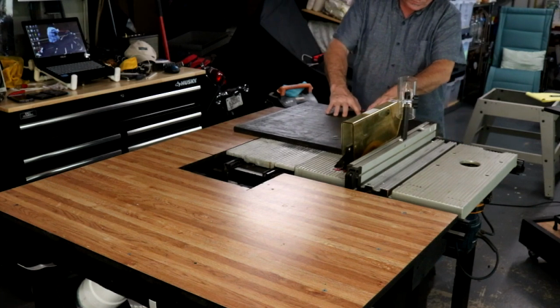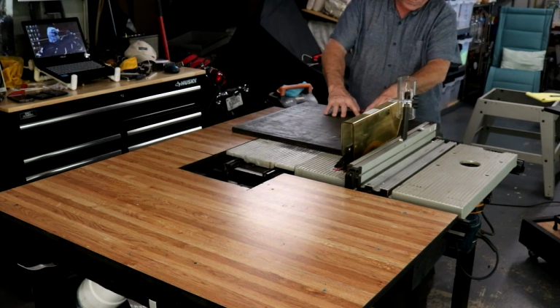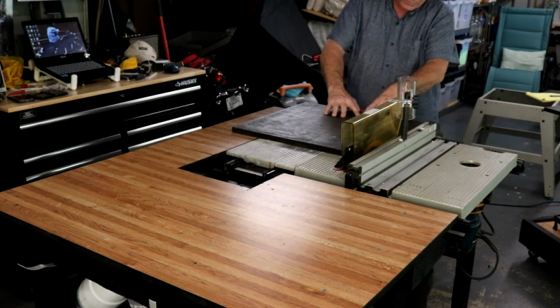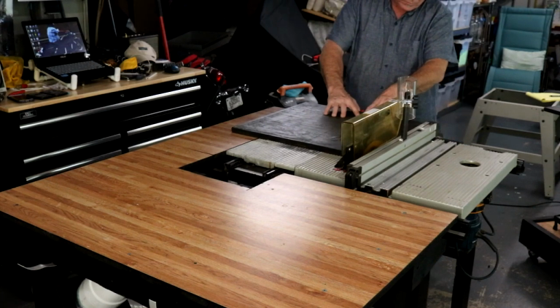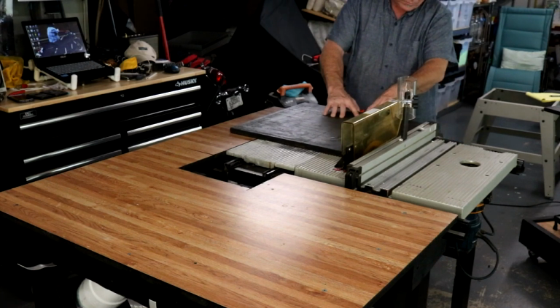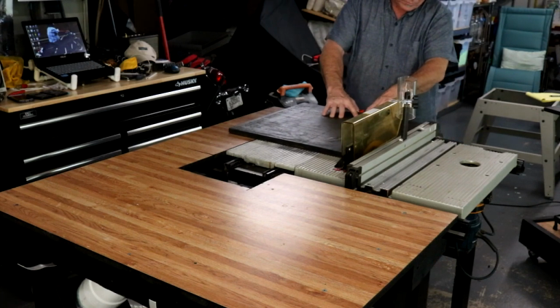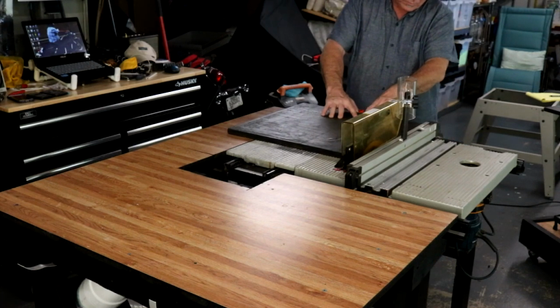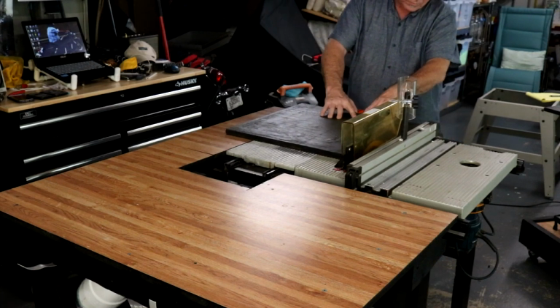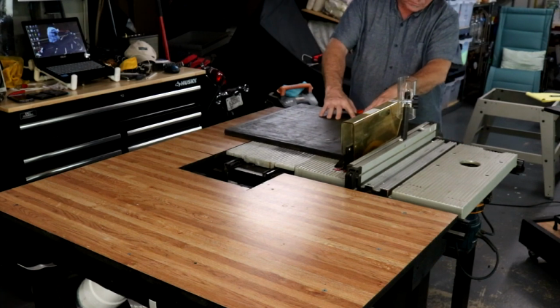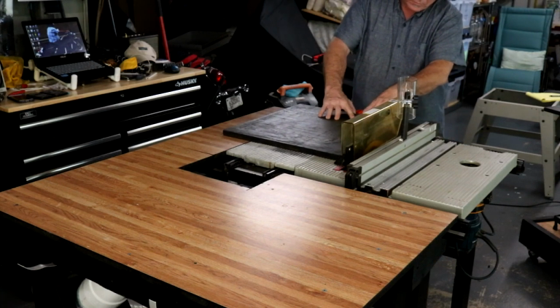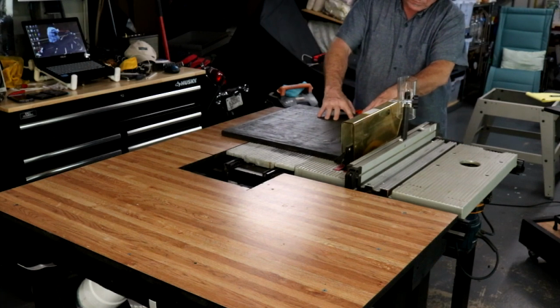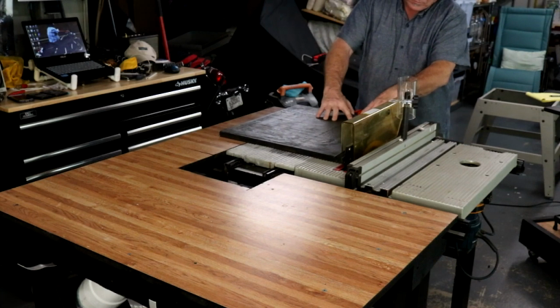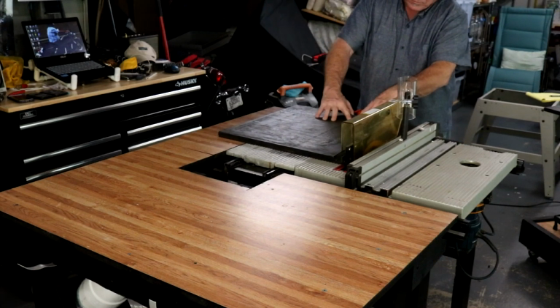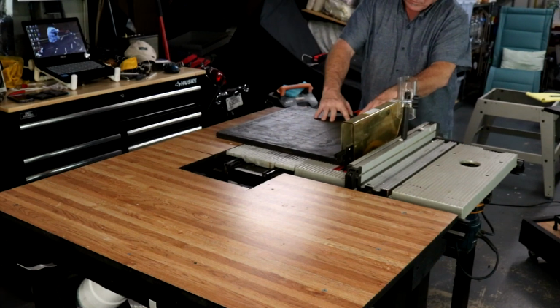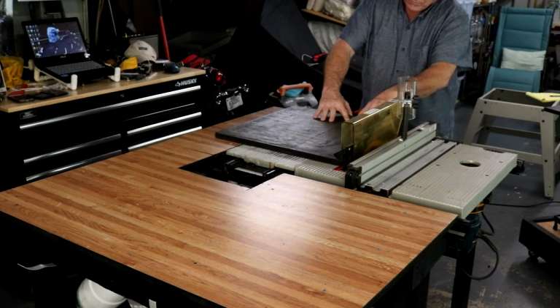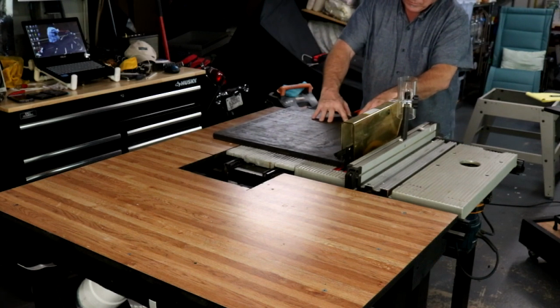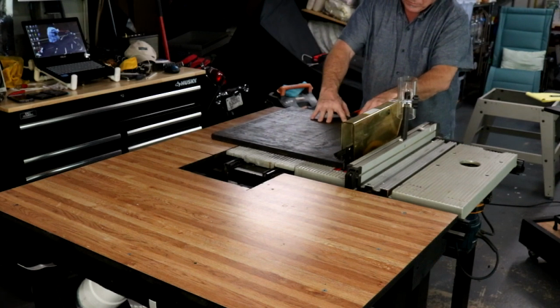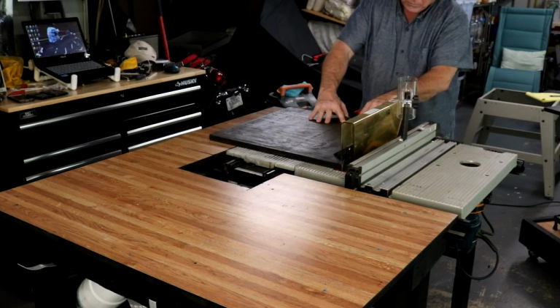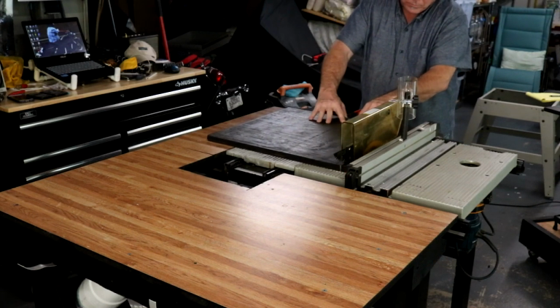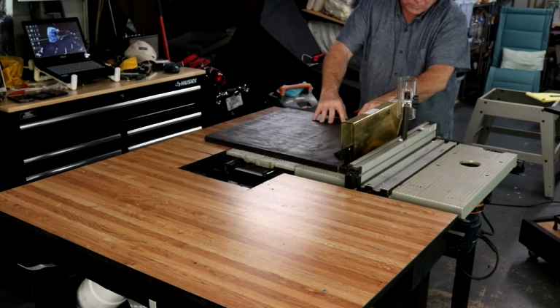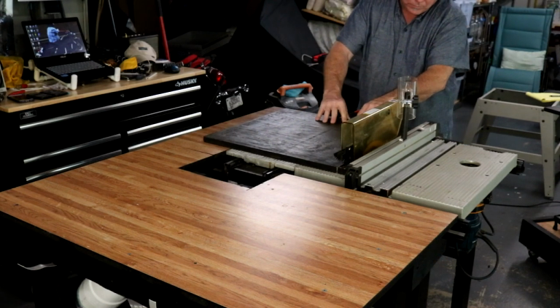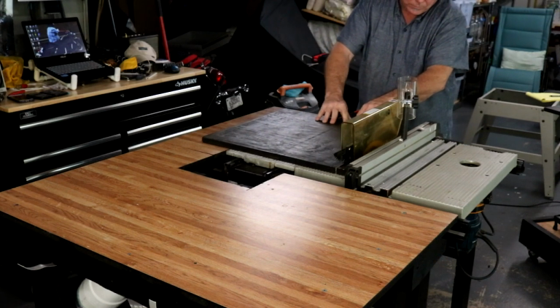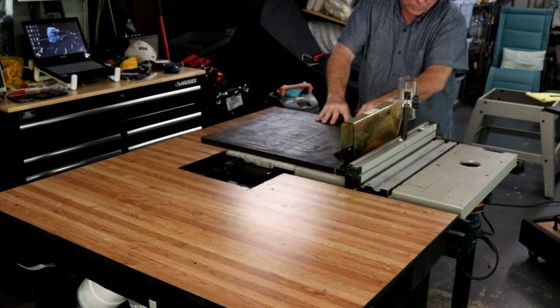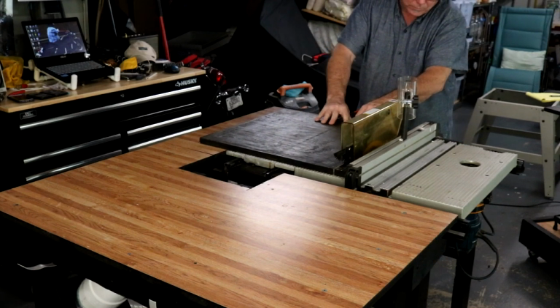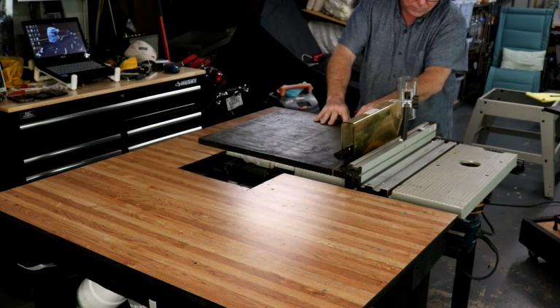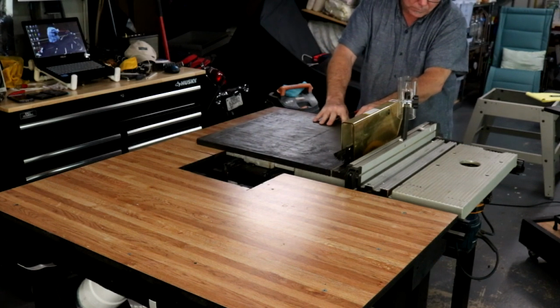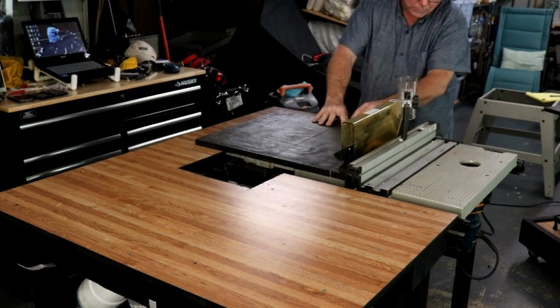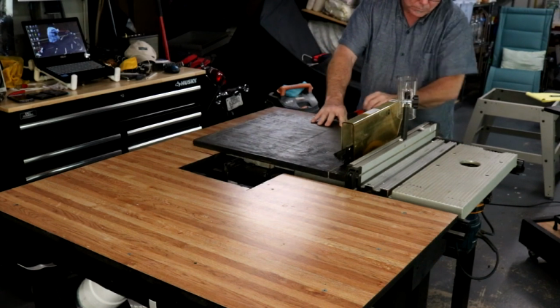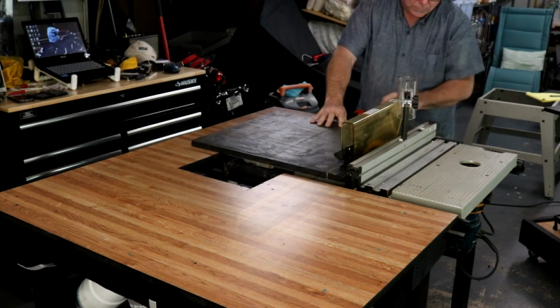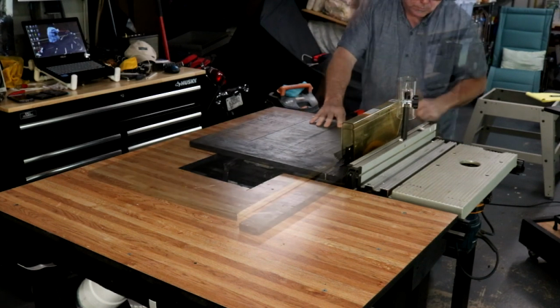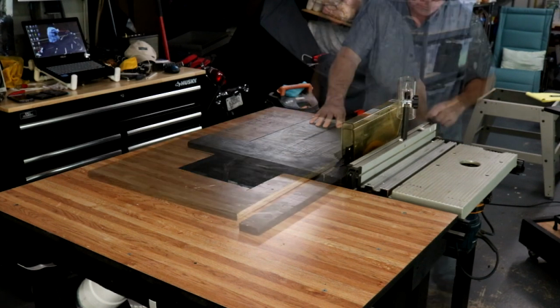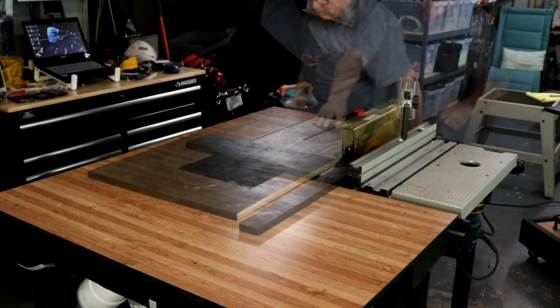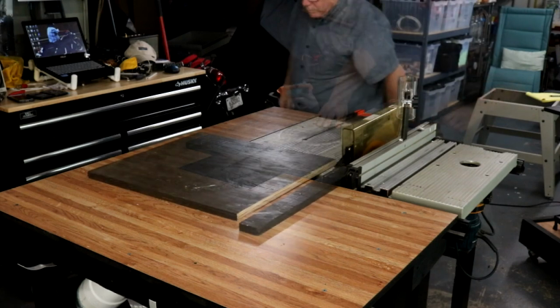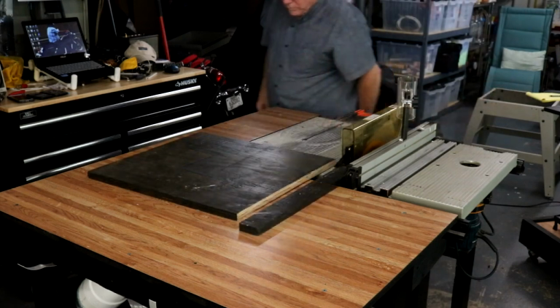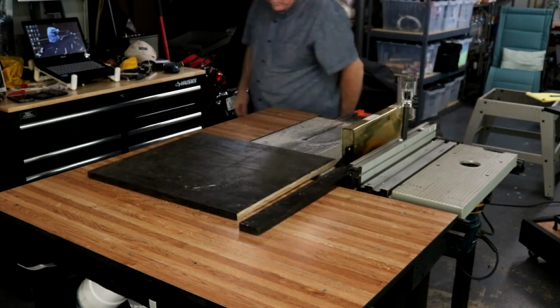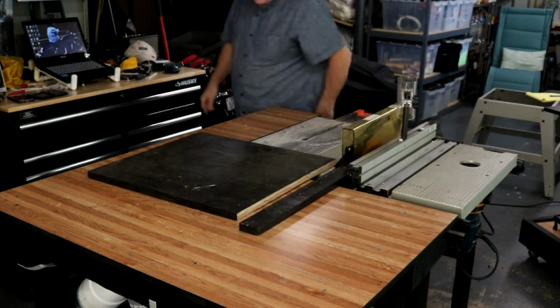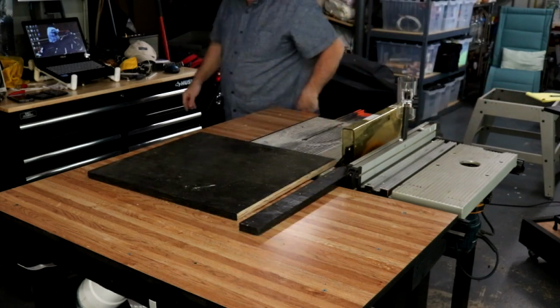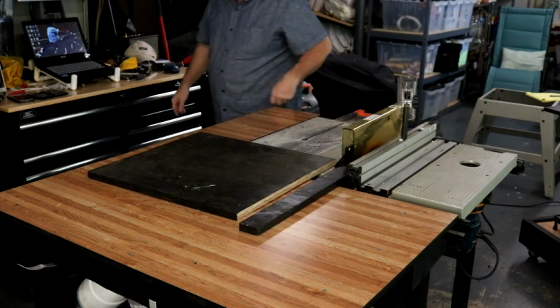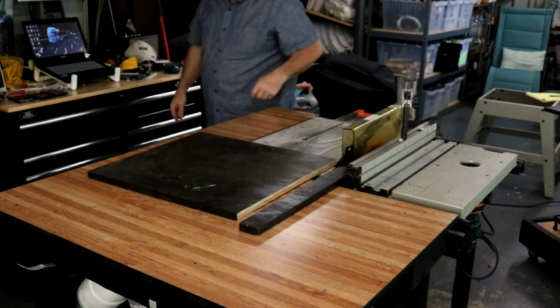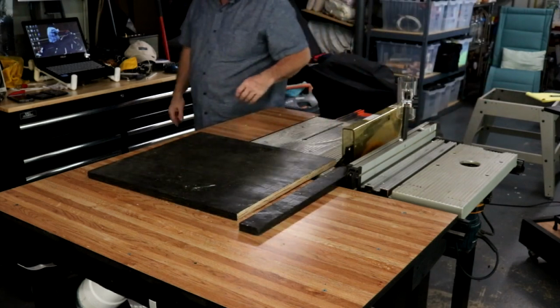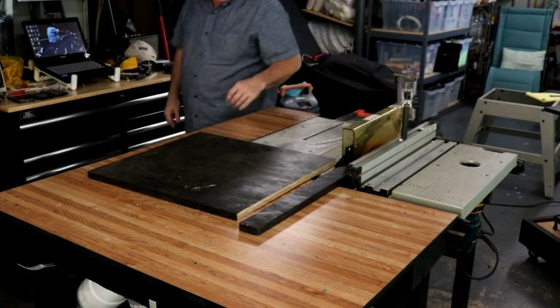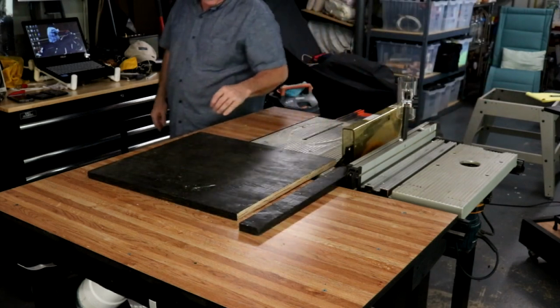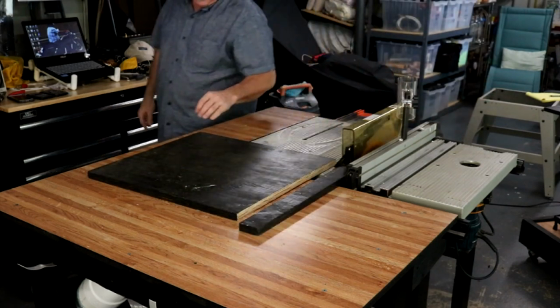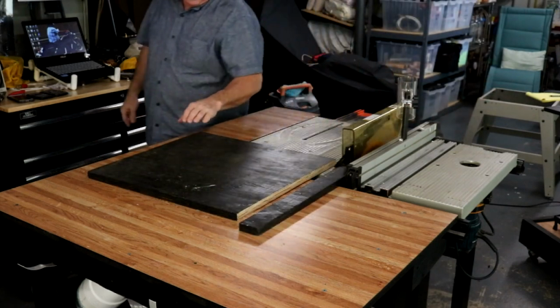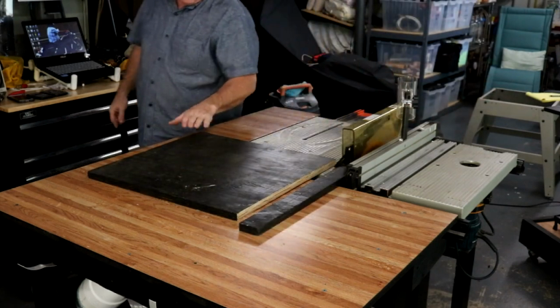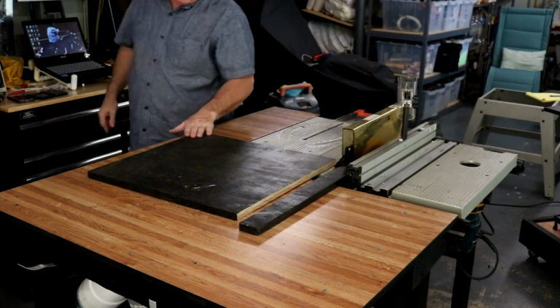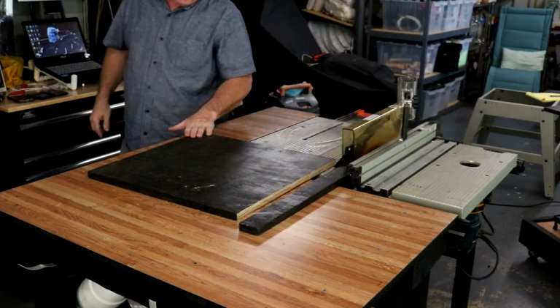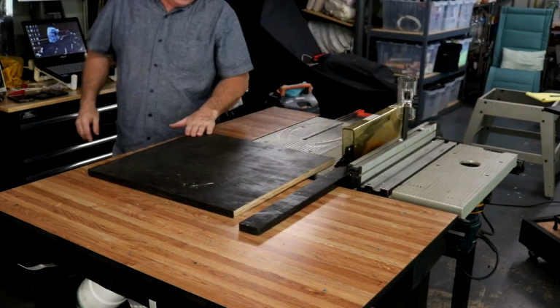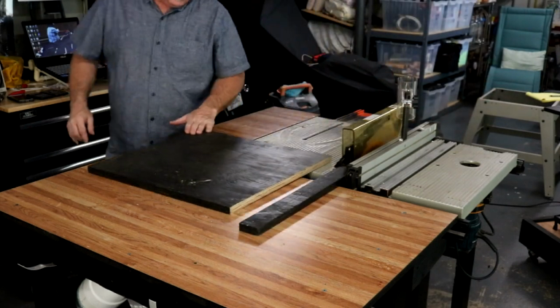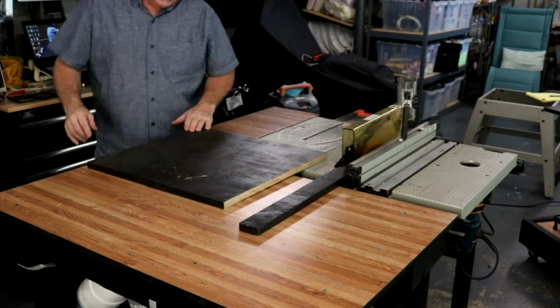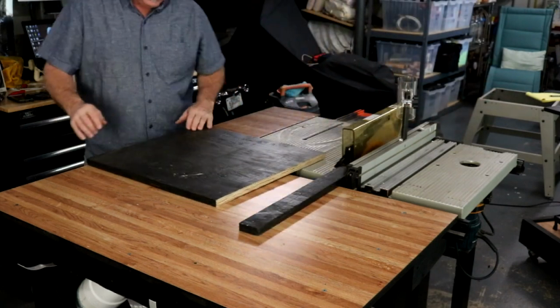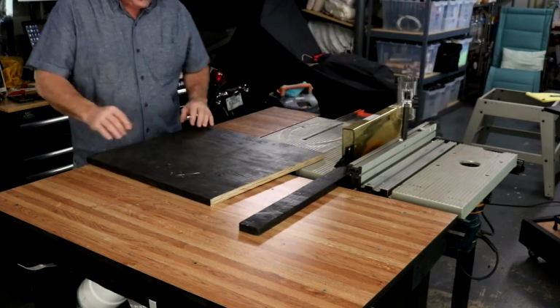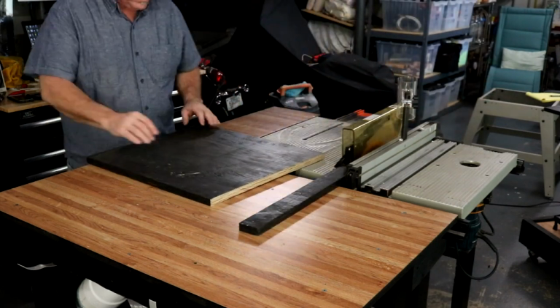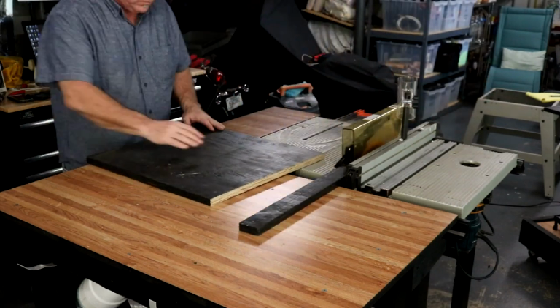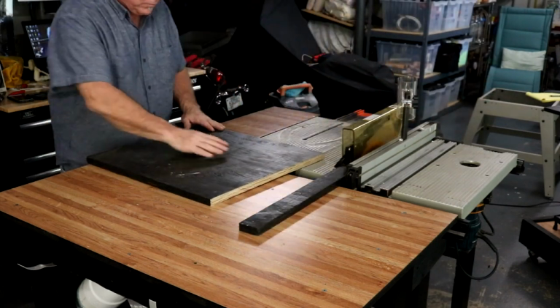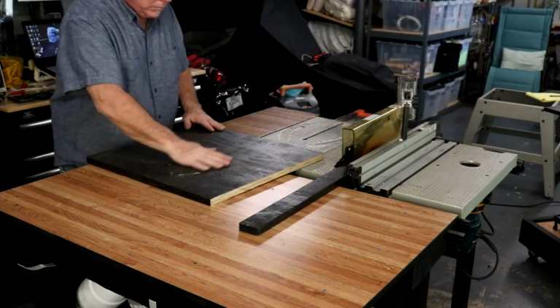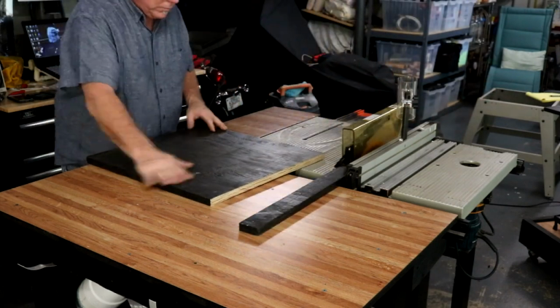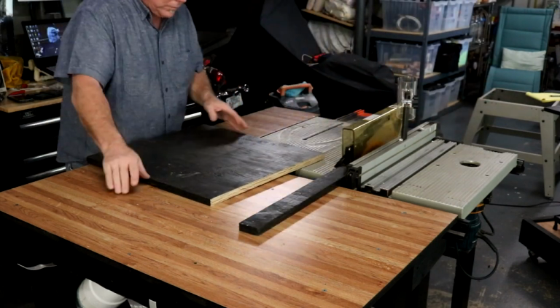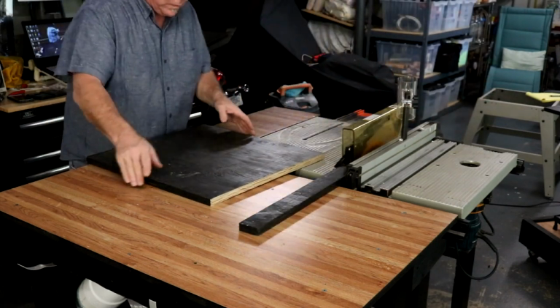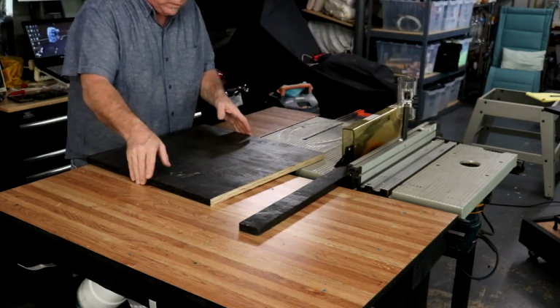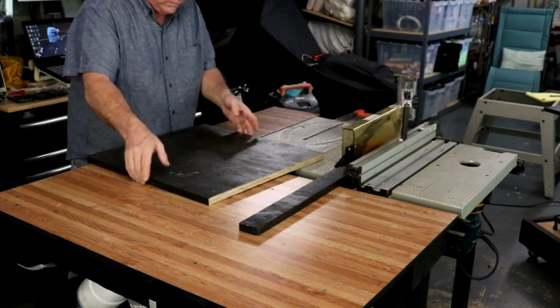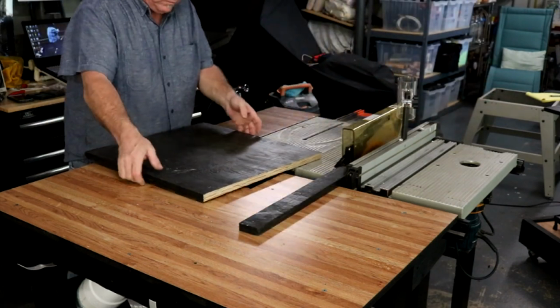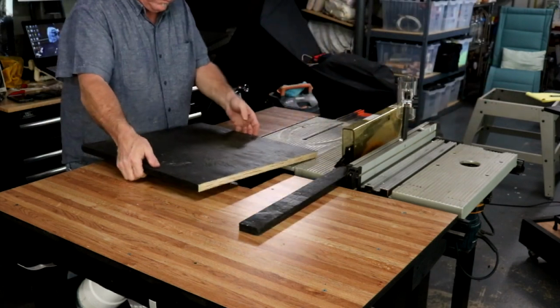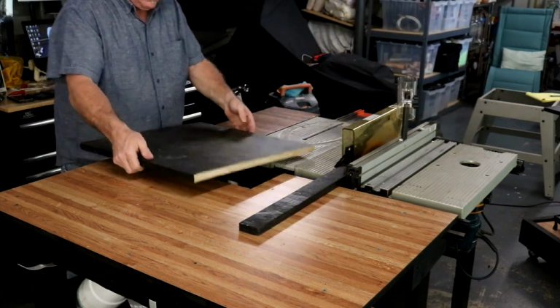Did I mention all this is made from scrap that I store on my rolling wood cart? Why can't I say wood cart?